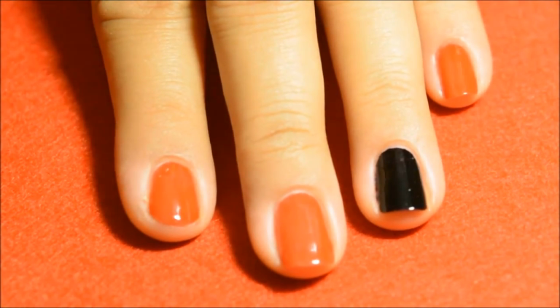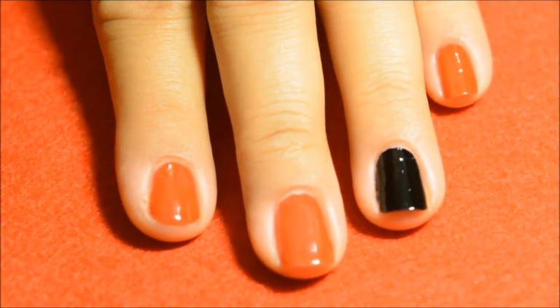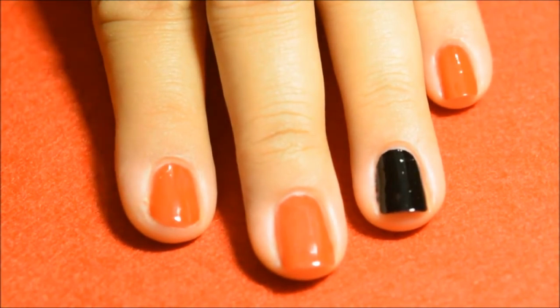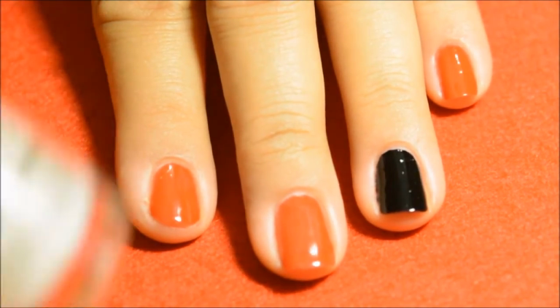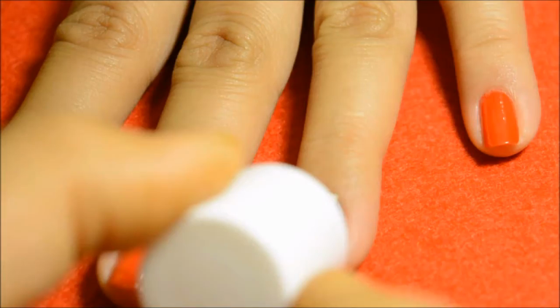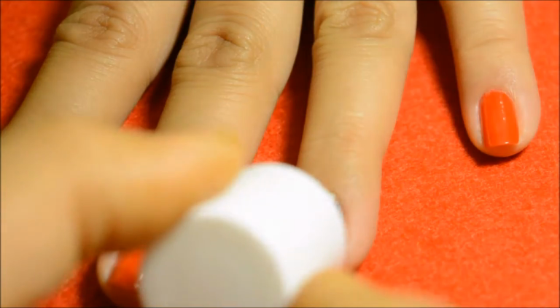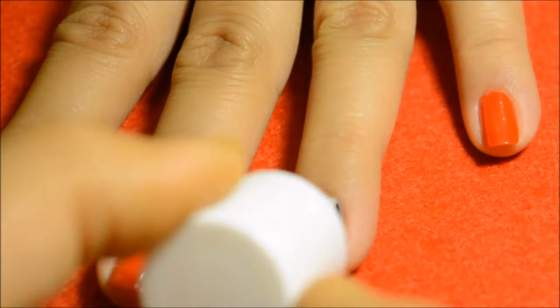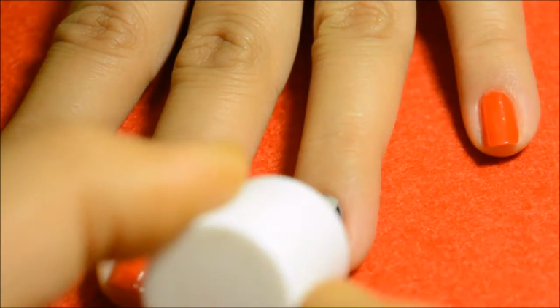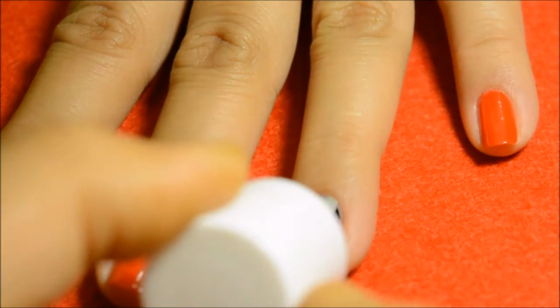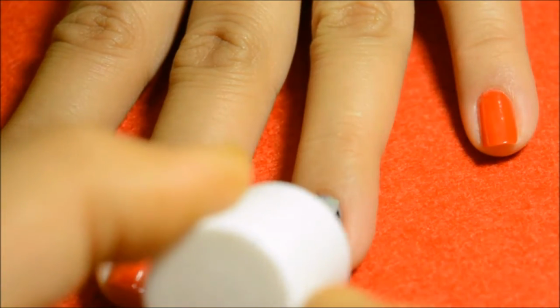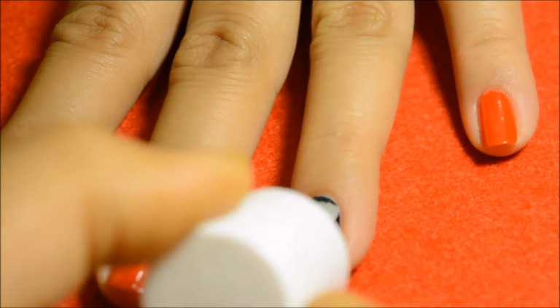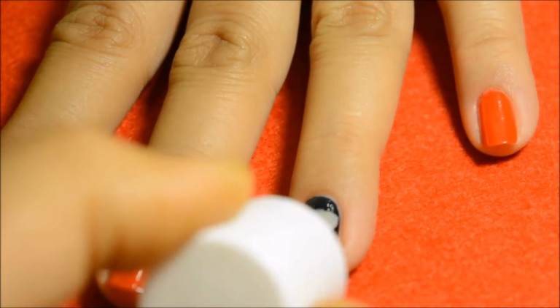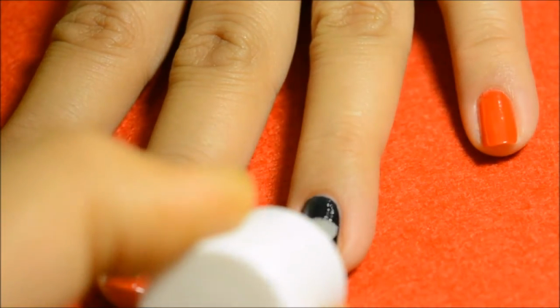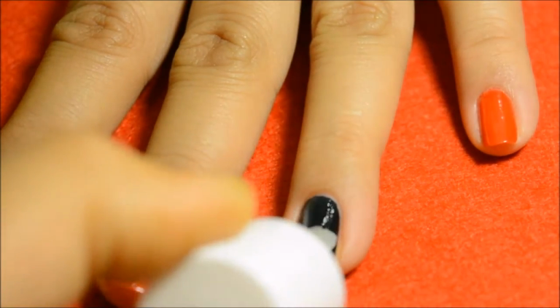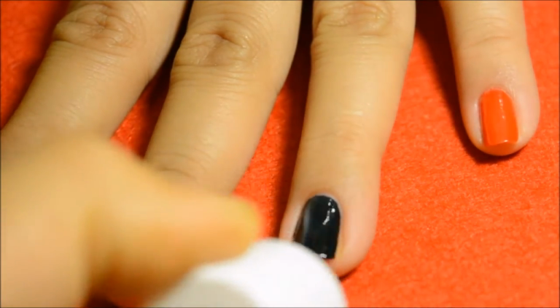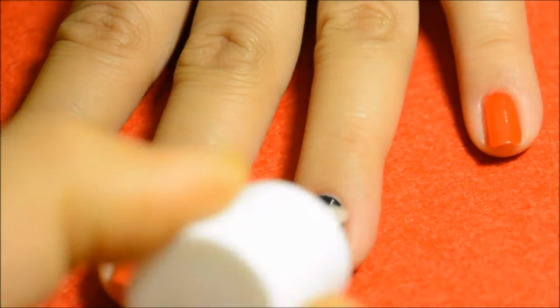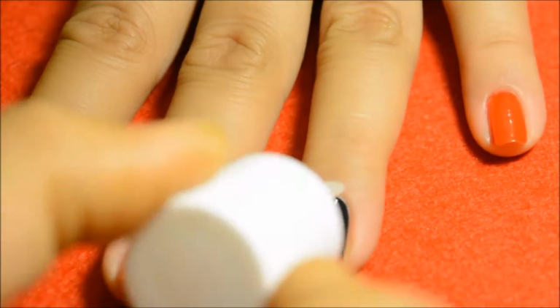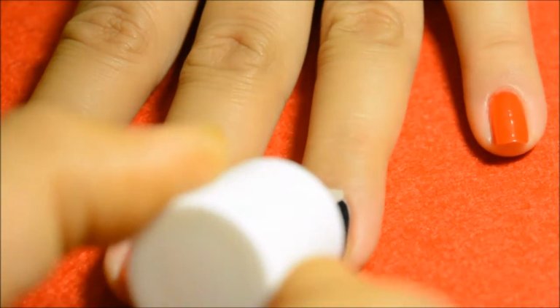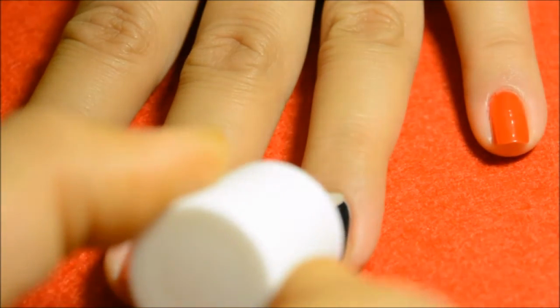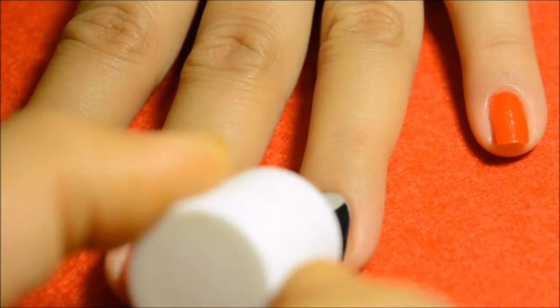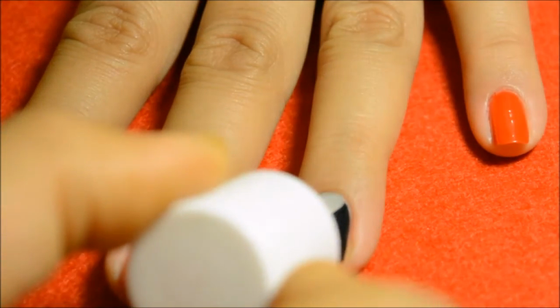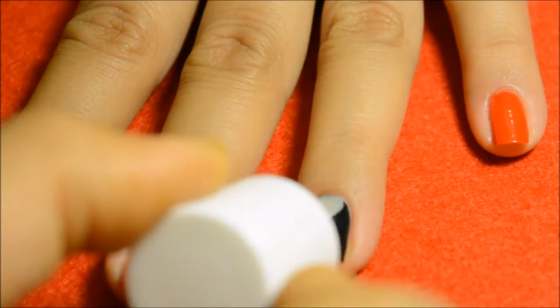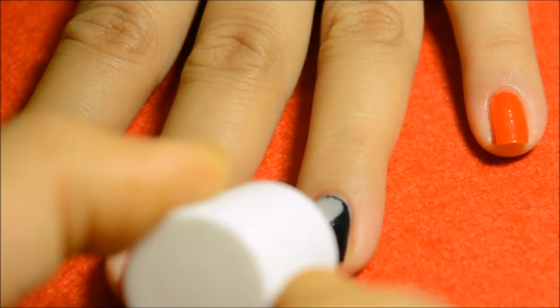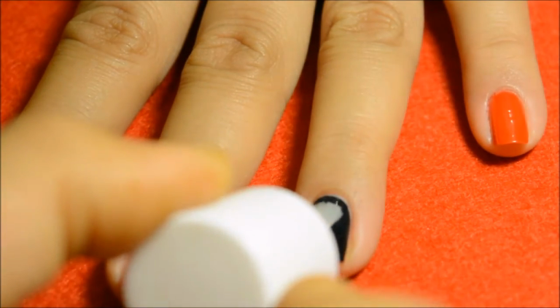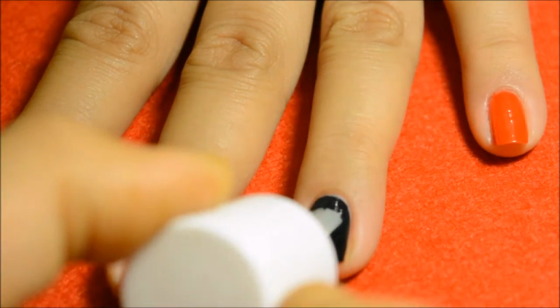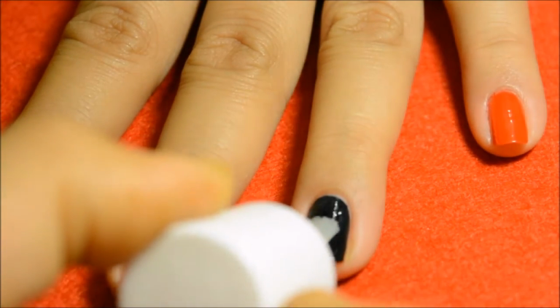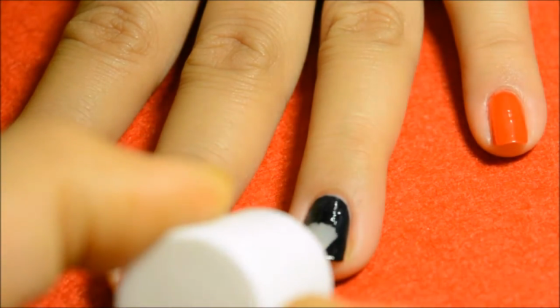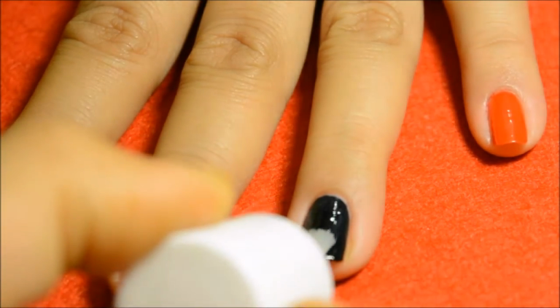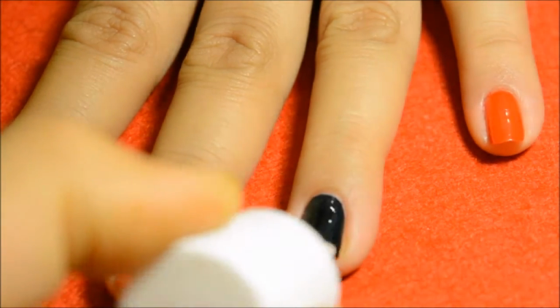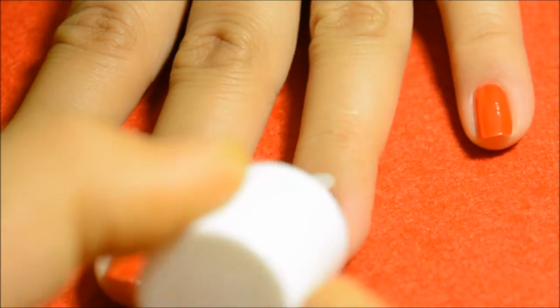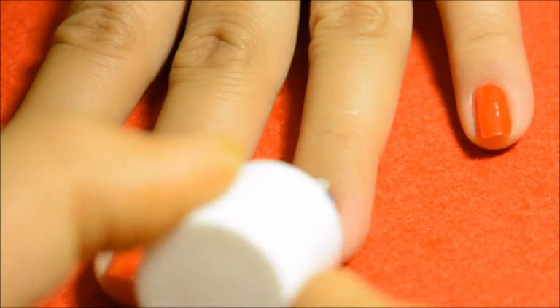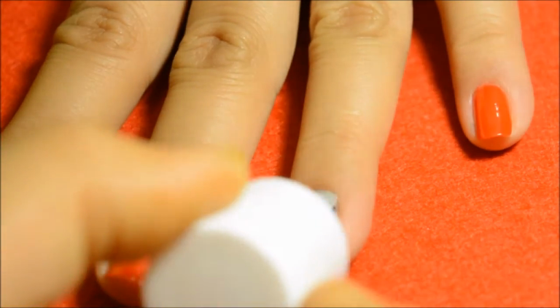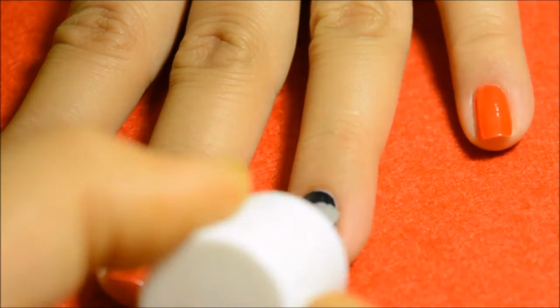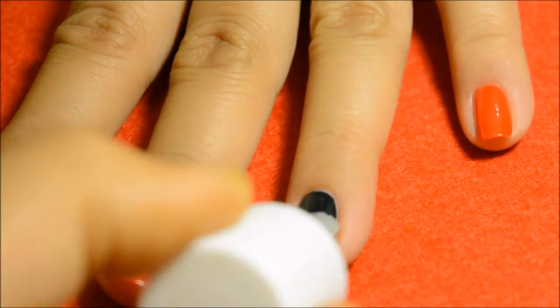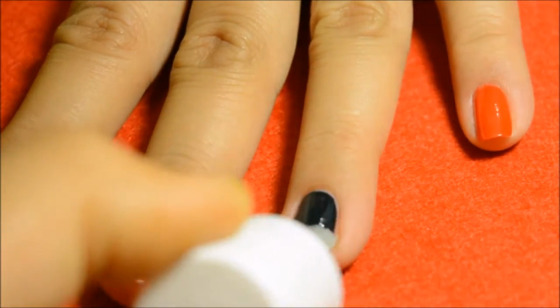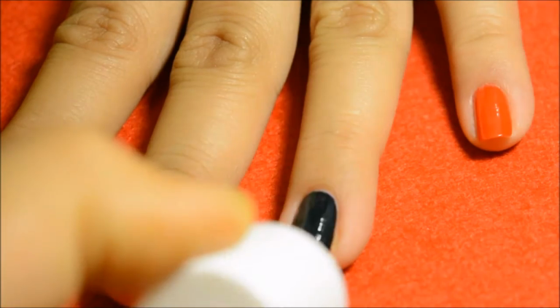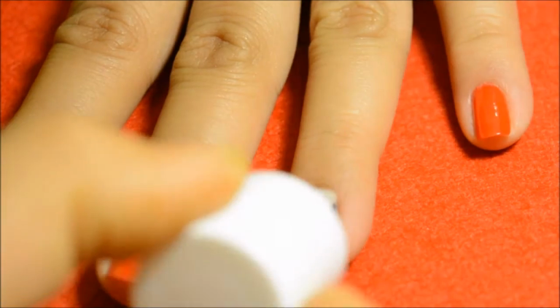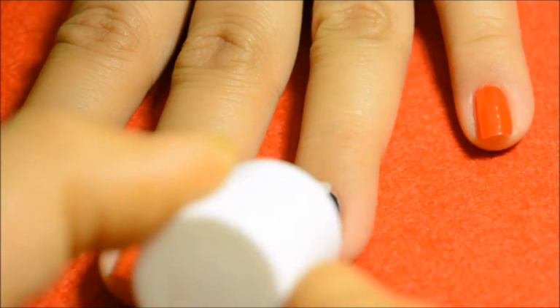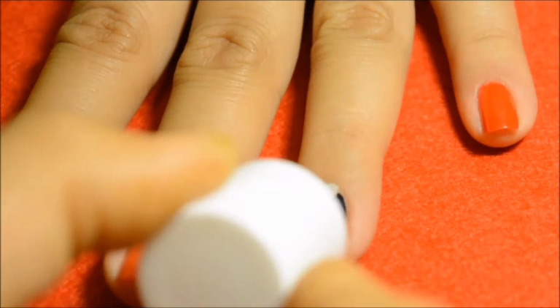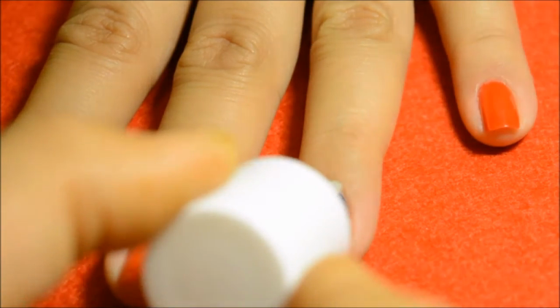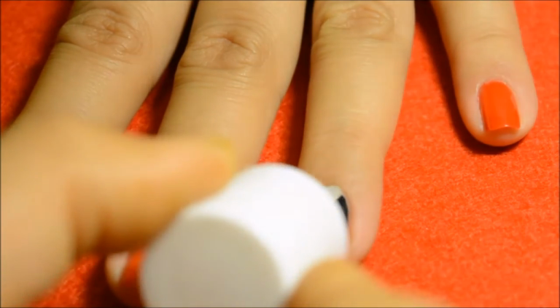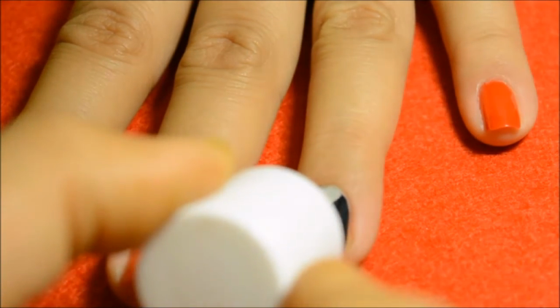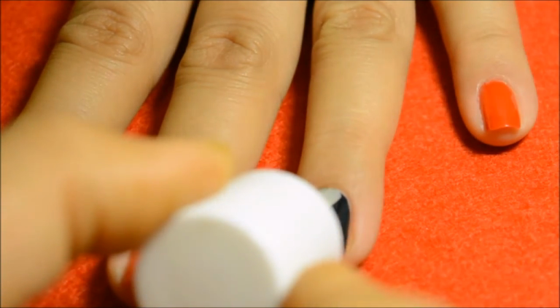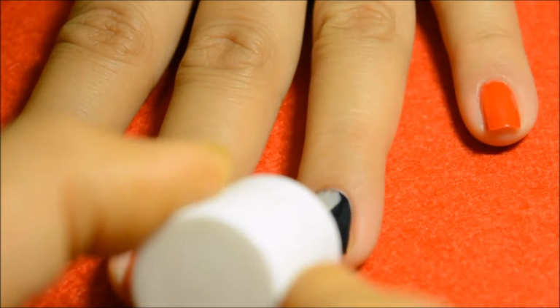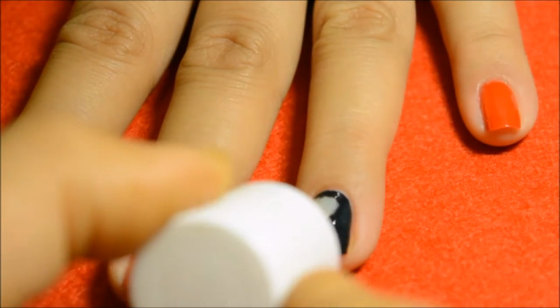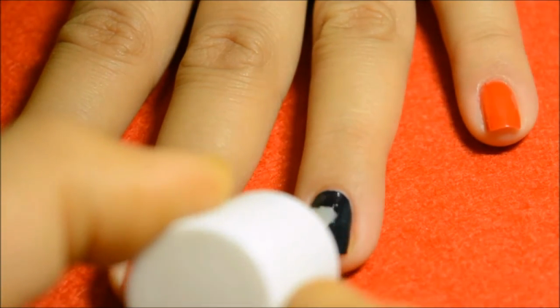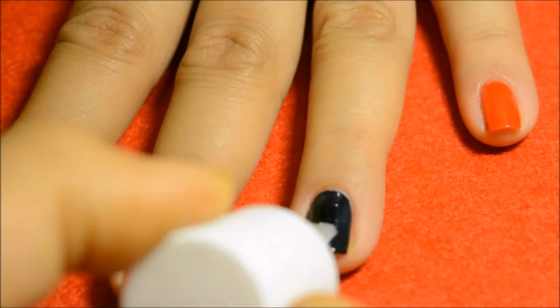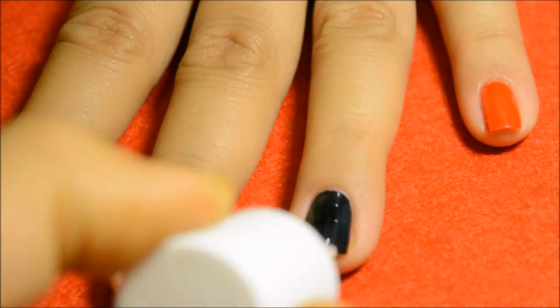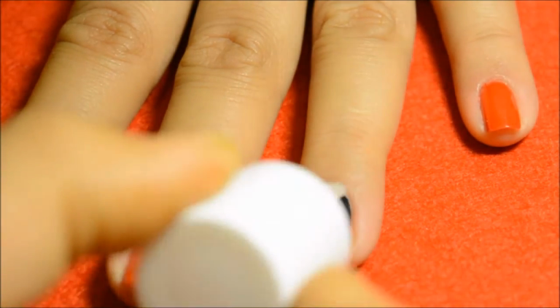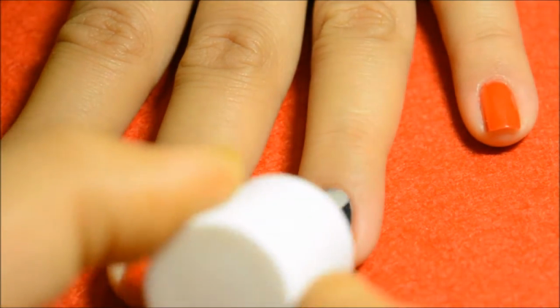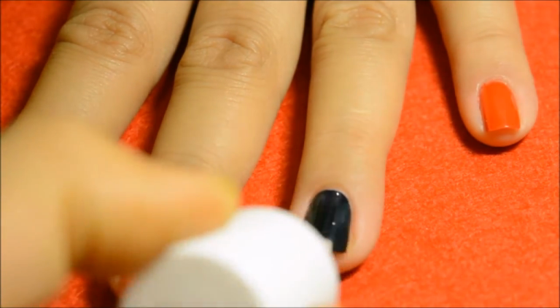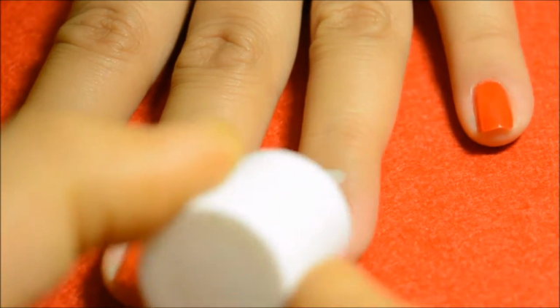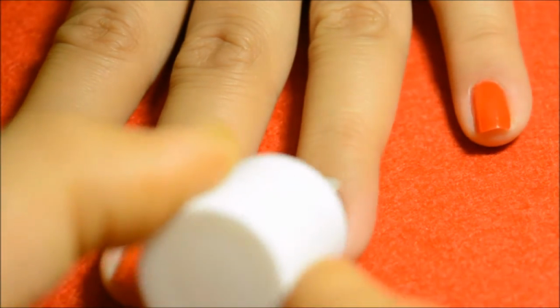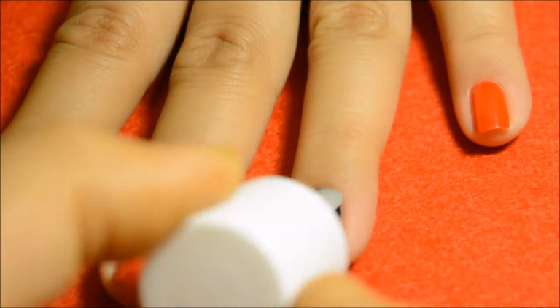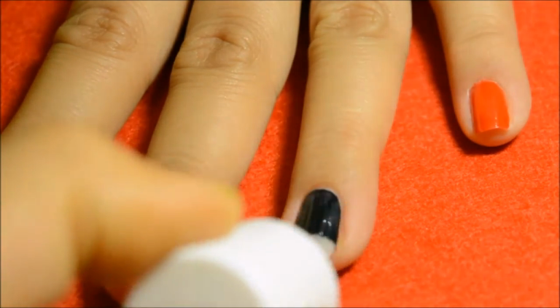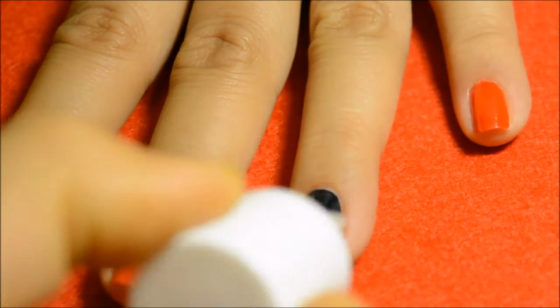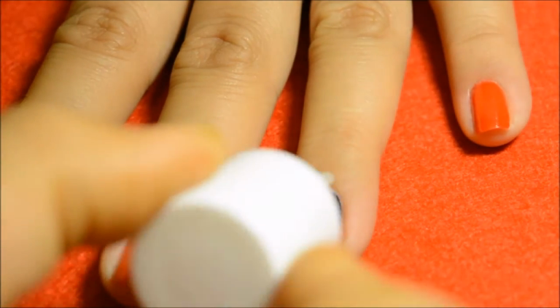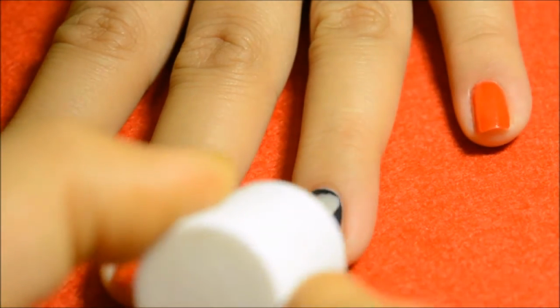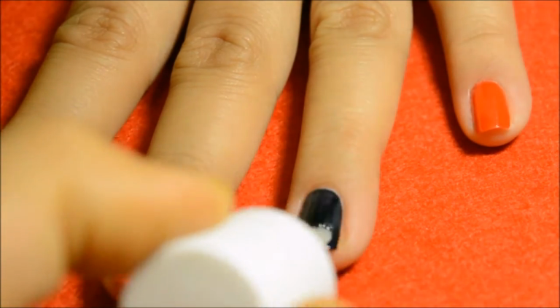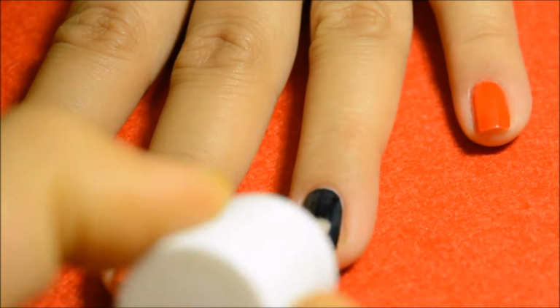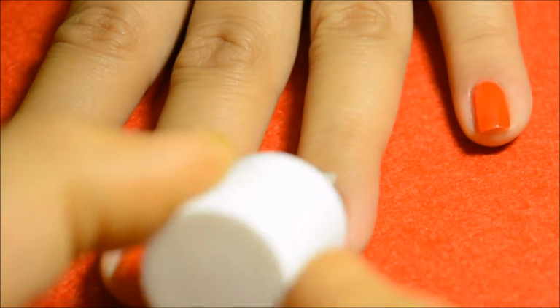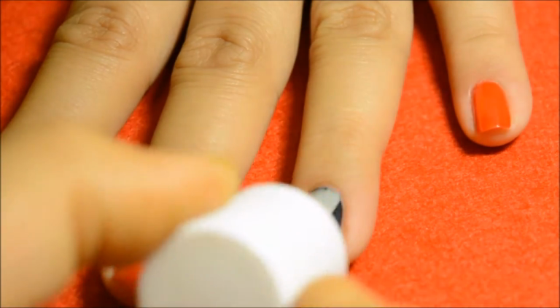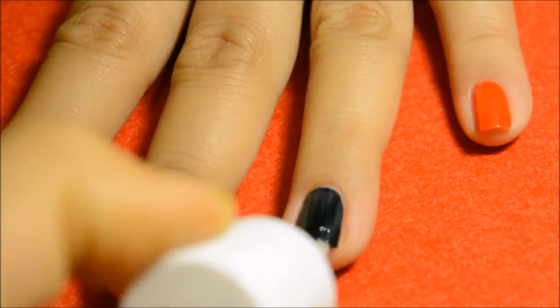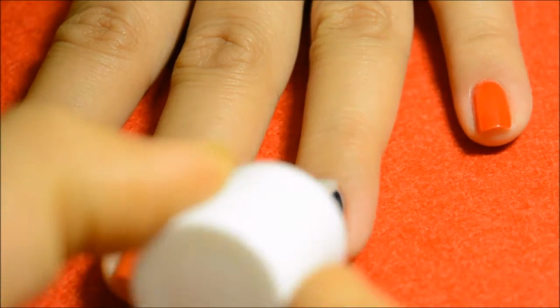The Matte Top Coat has got a little bit of shimmer in it and the drying time is really quick, which is a plus point.